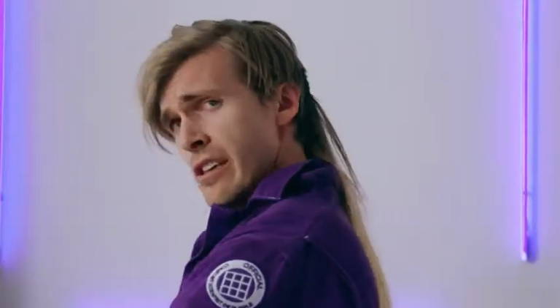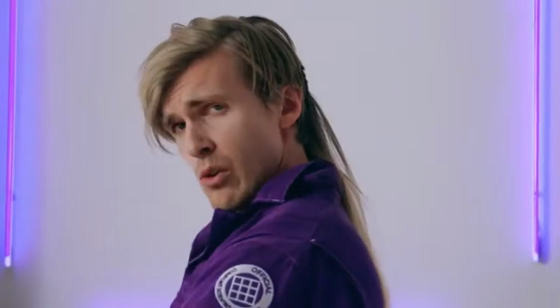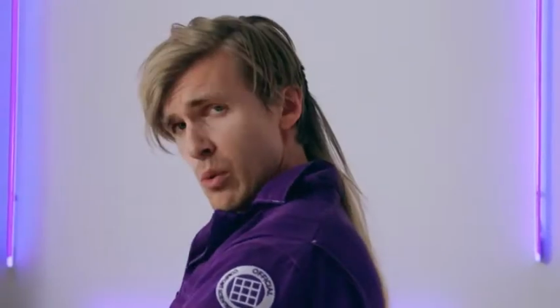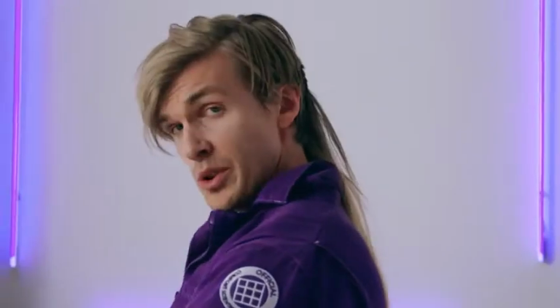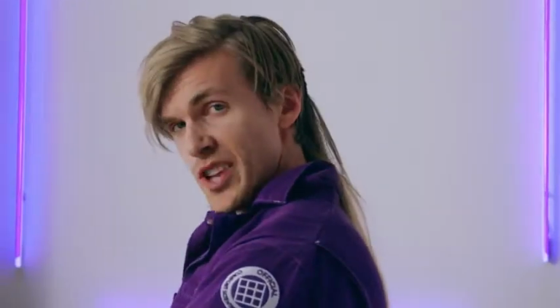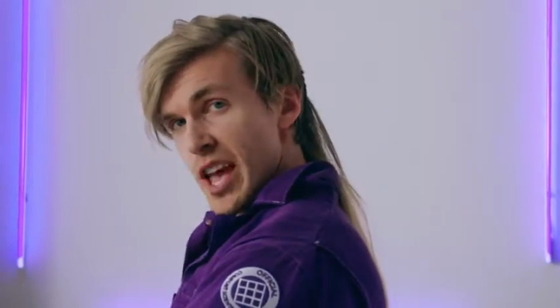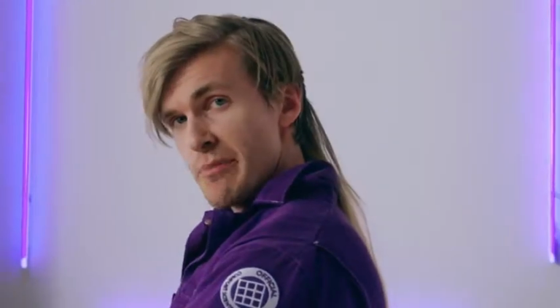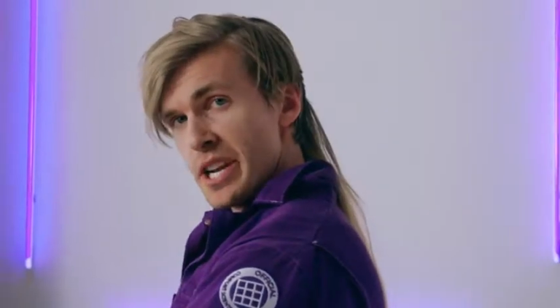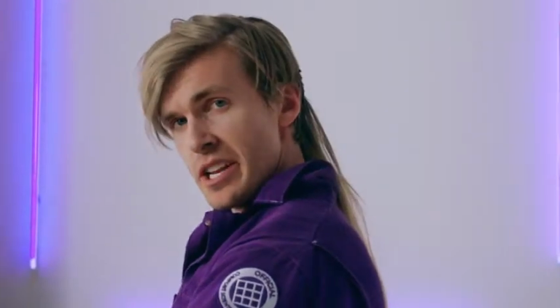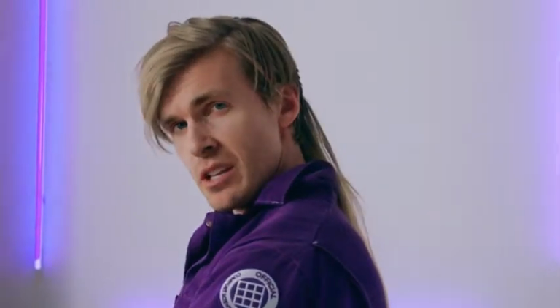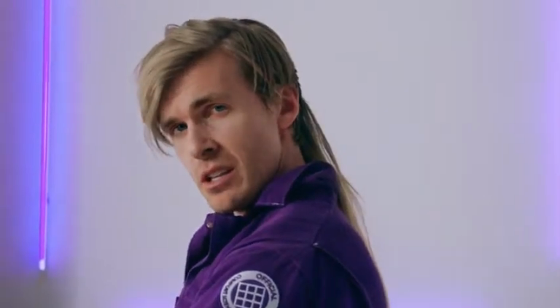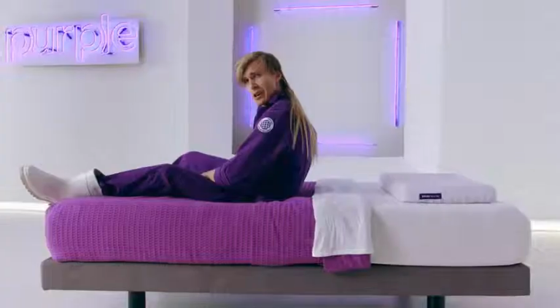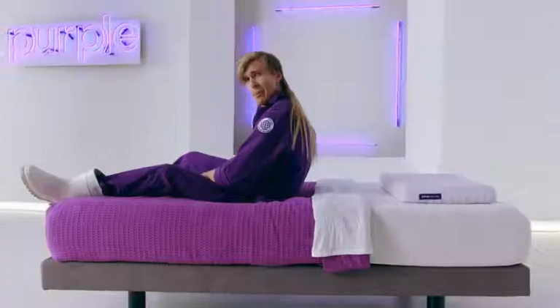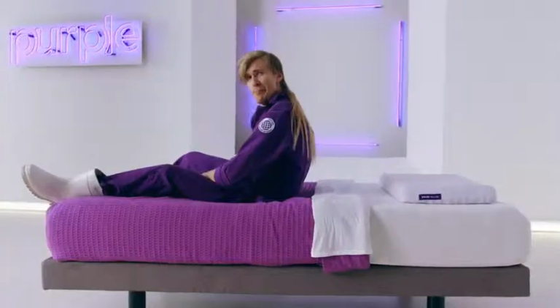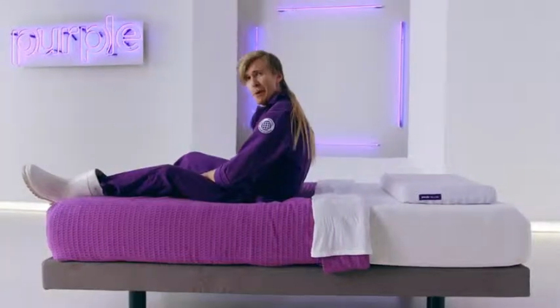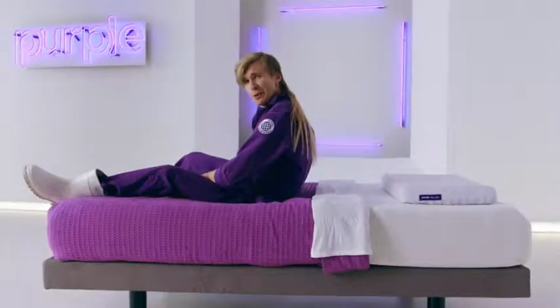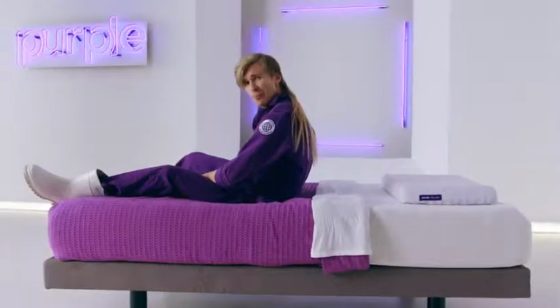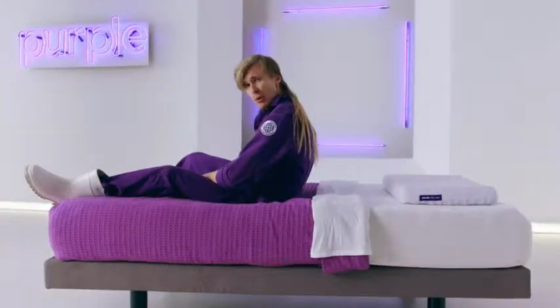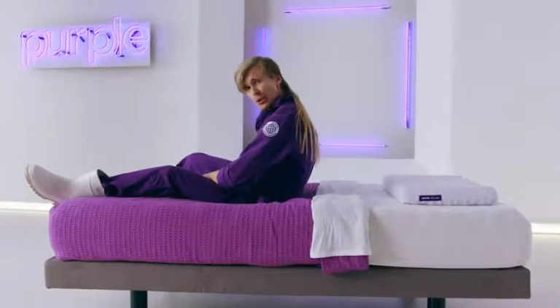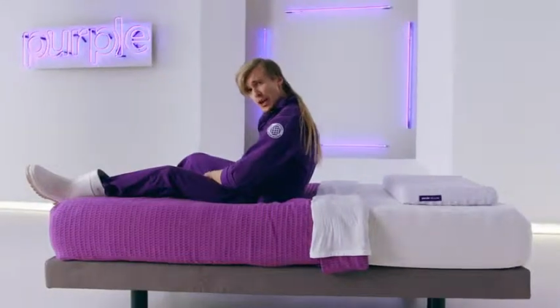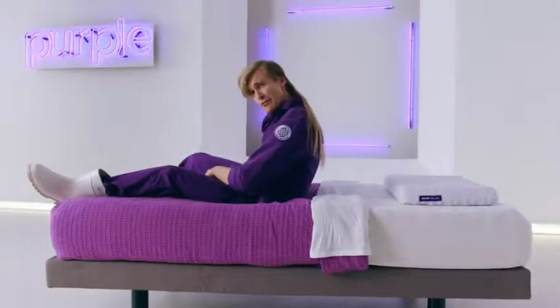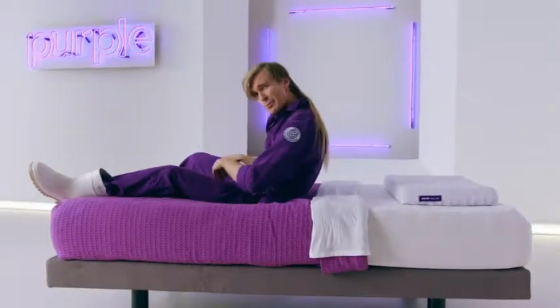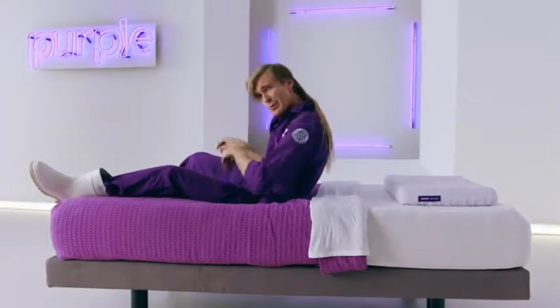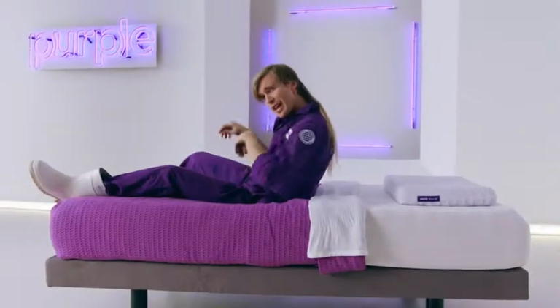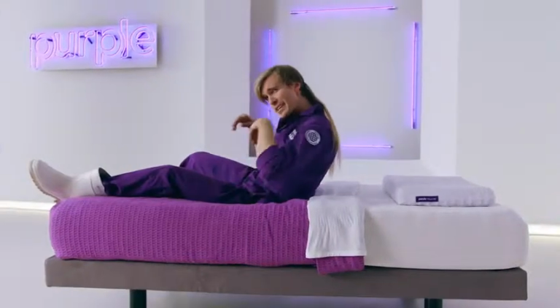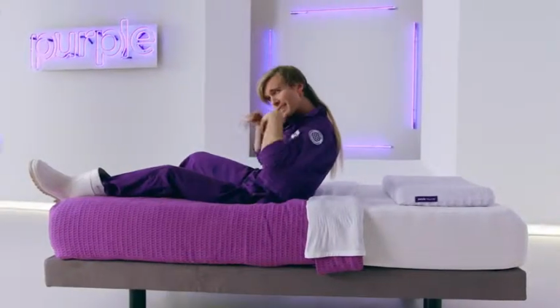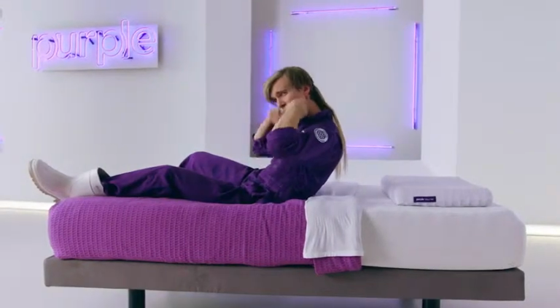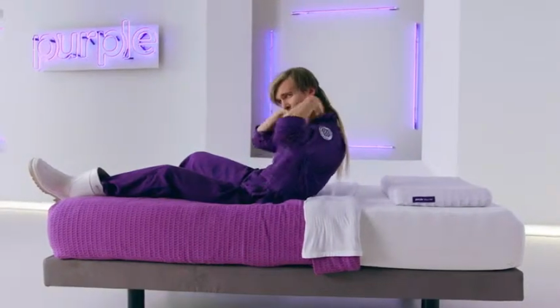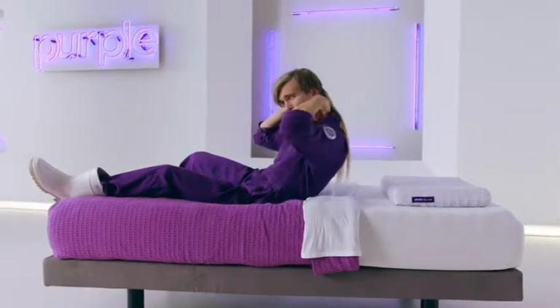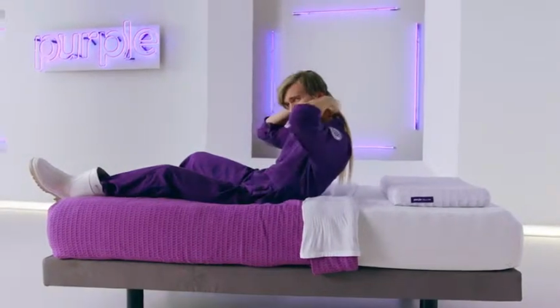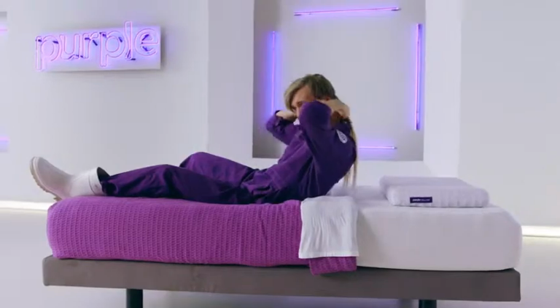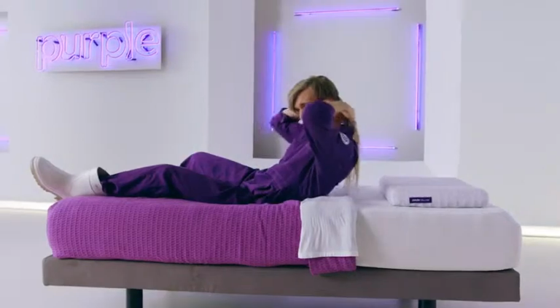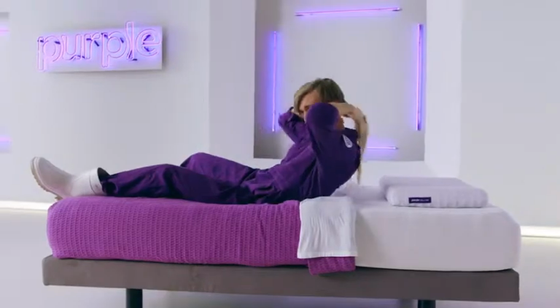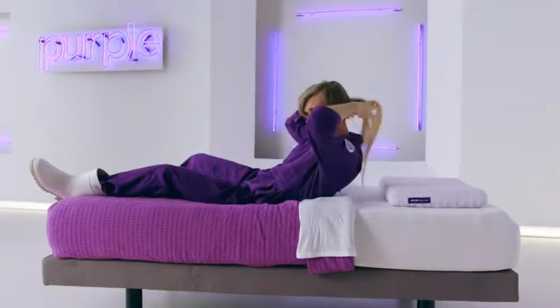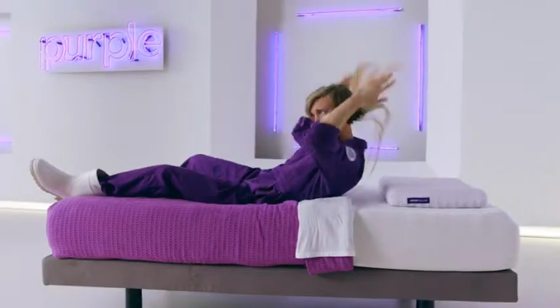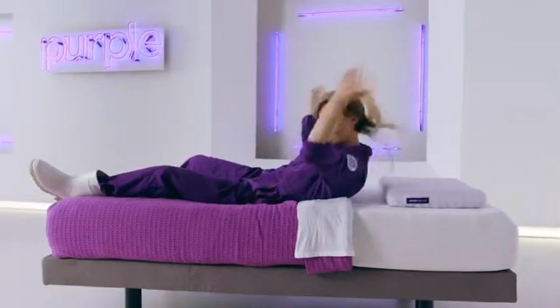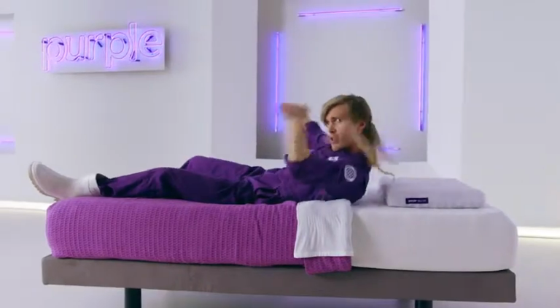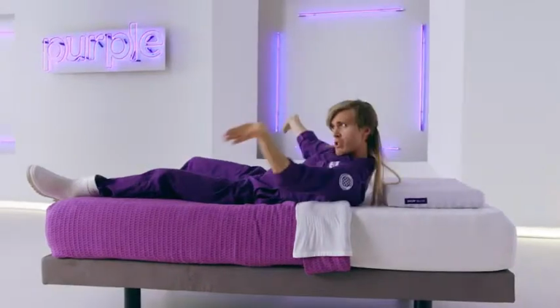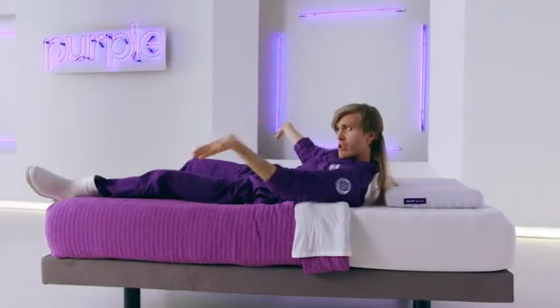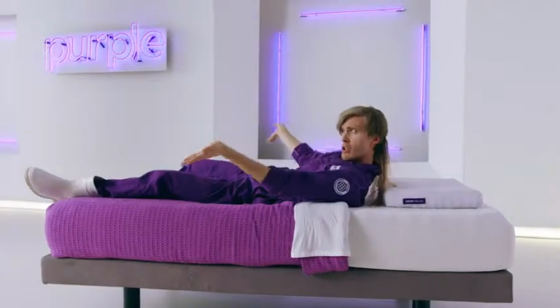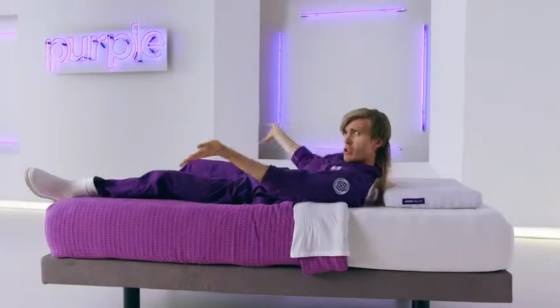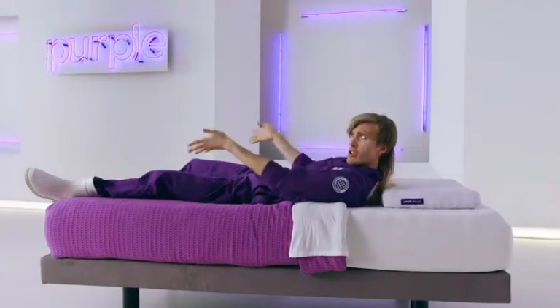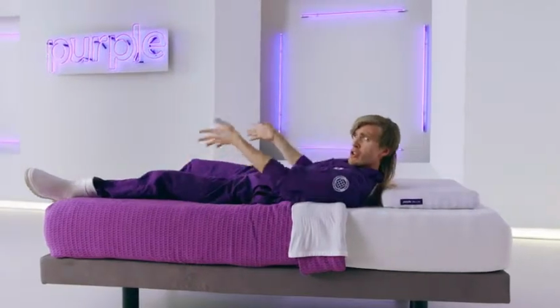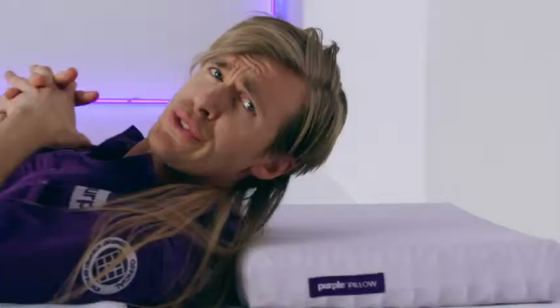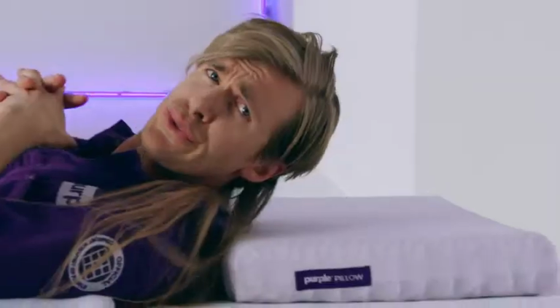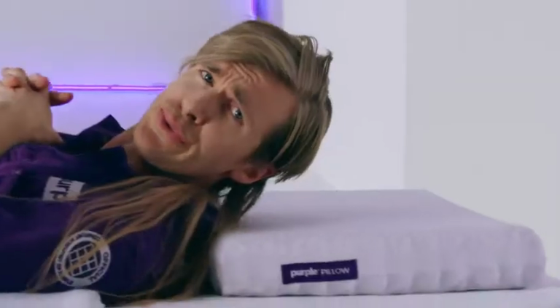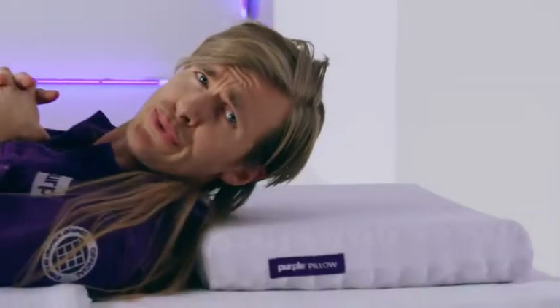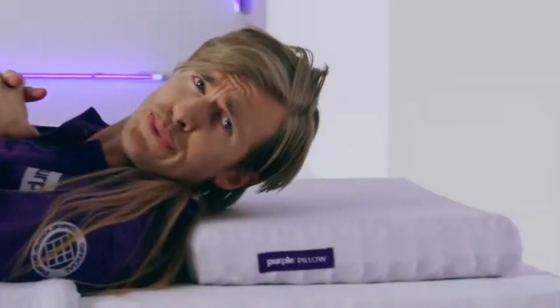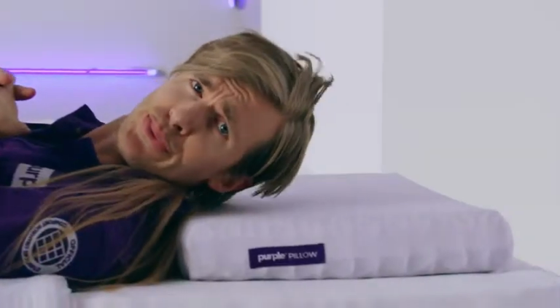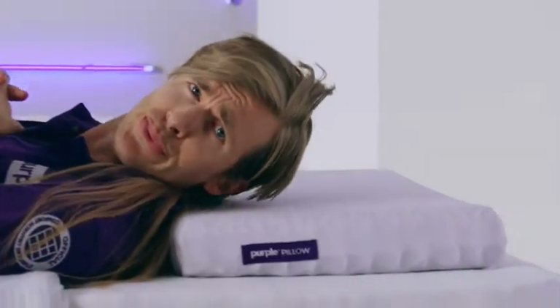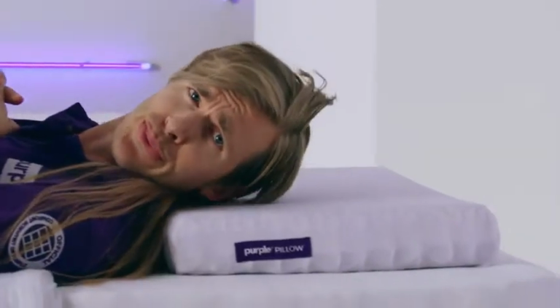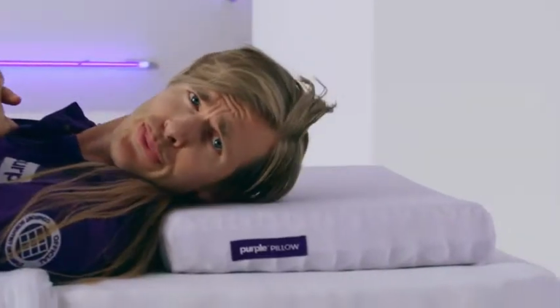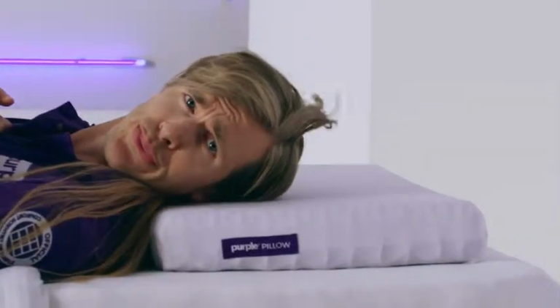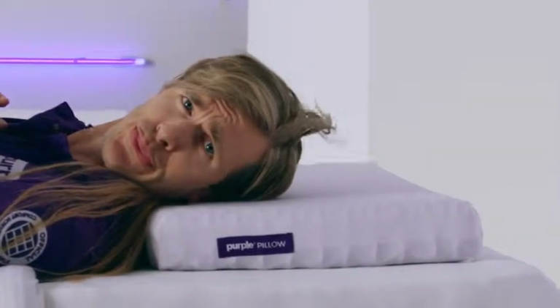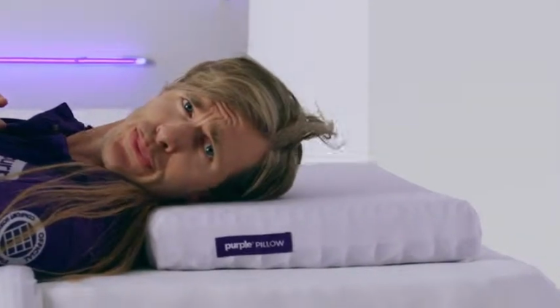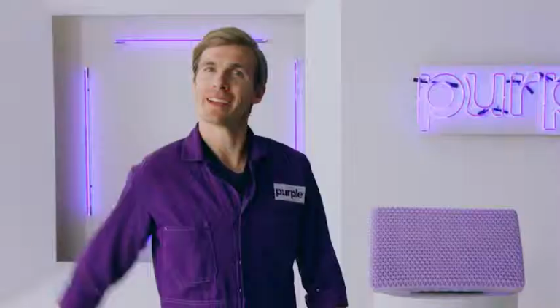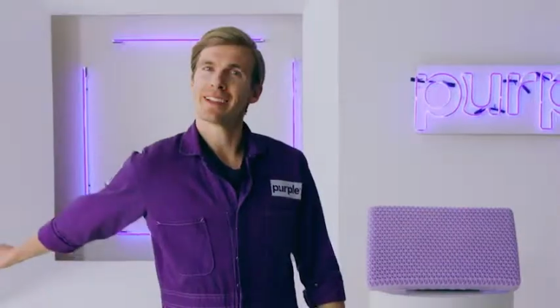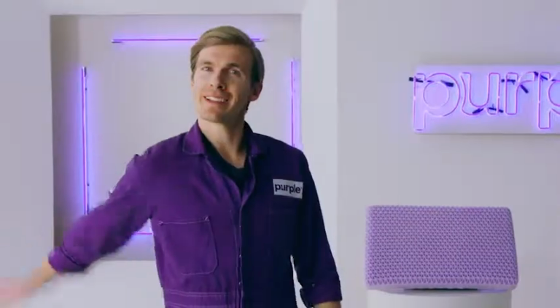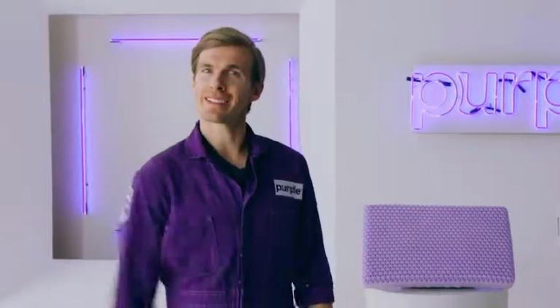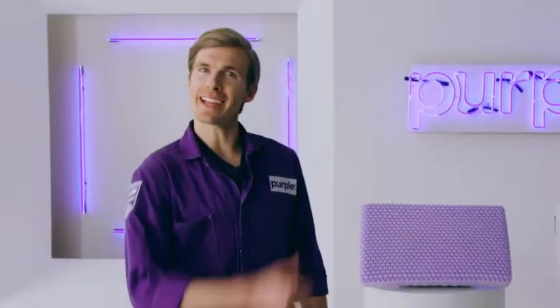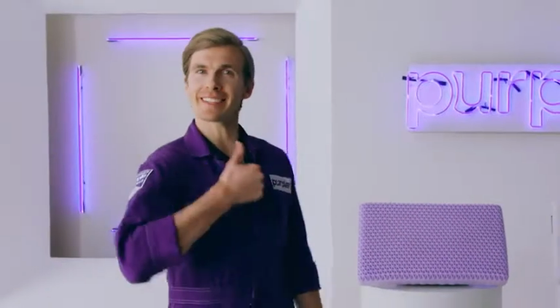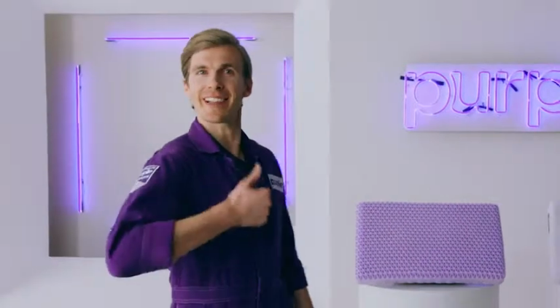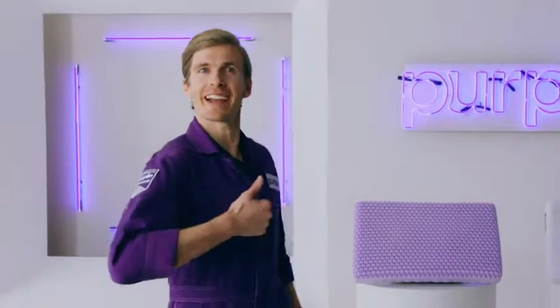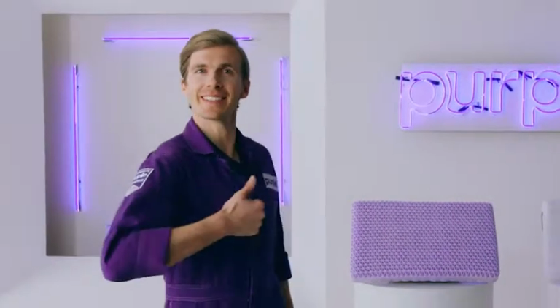What does that mean? A better, more comfortable night of slumber. Purple! Thanks, Science.